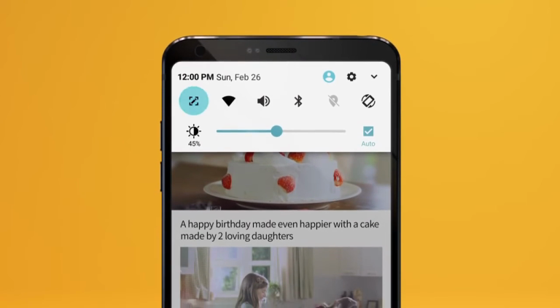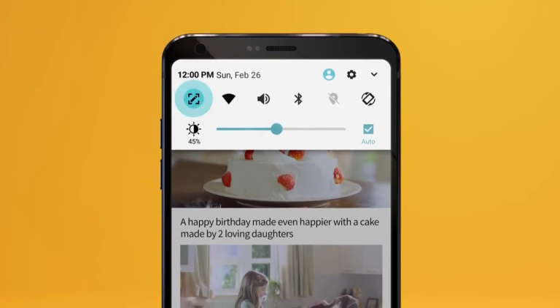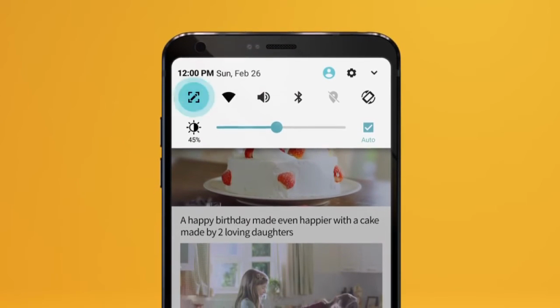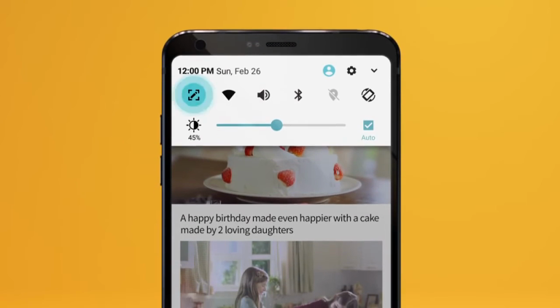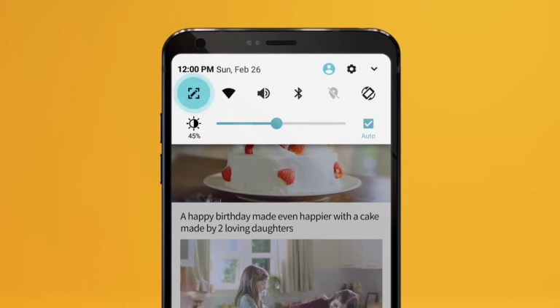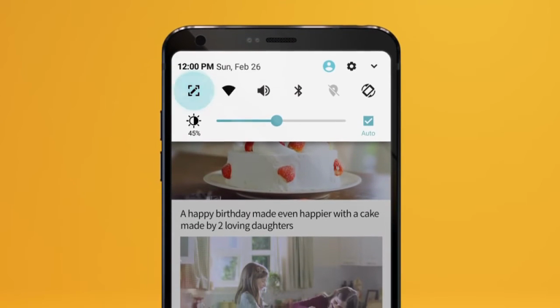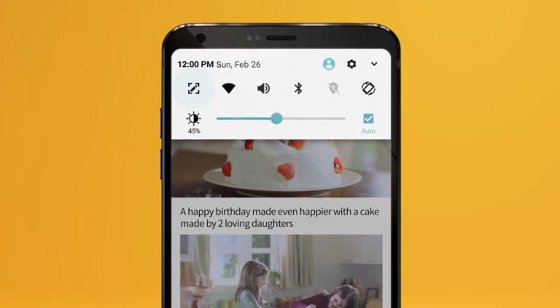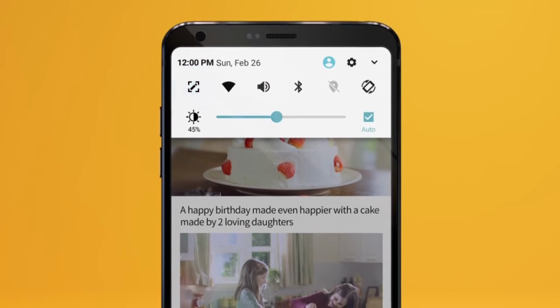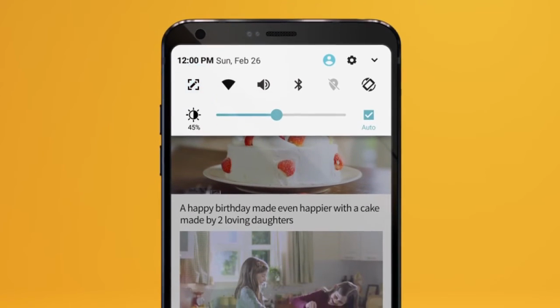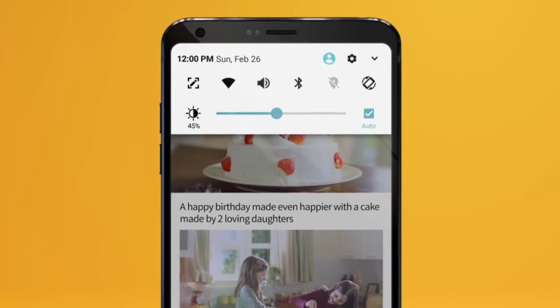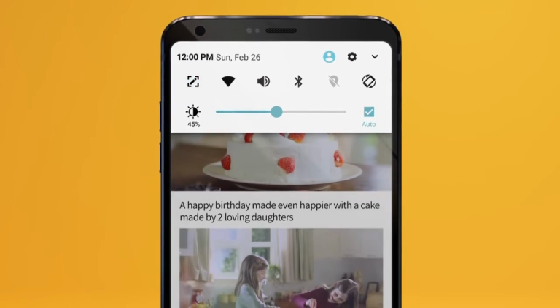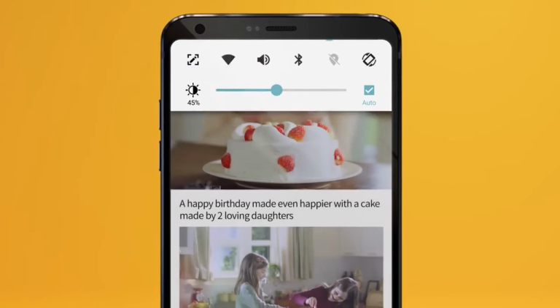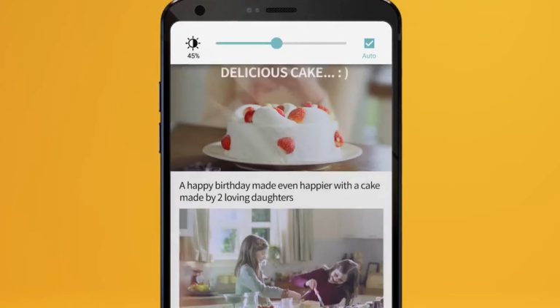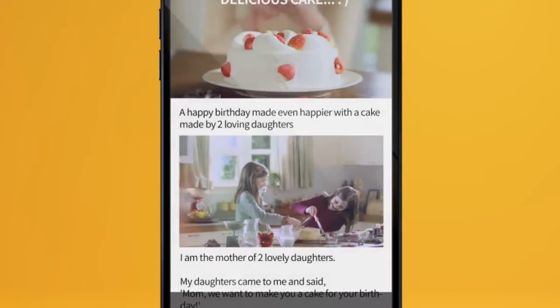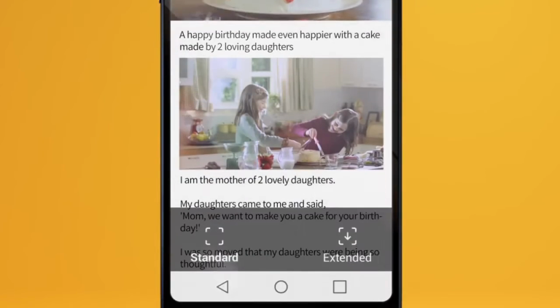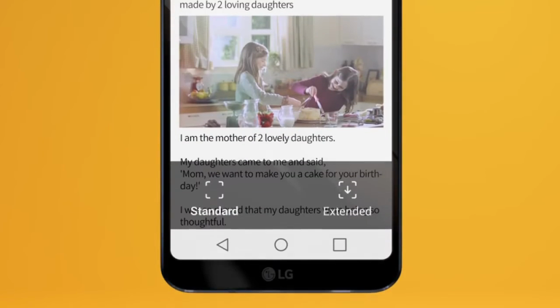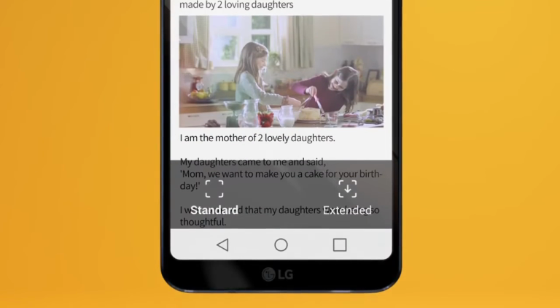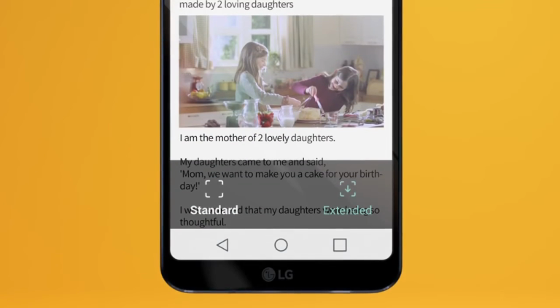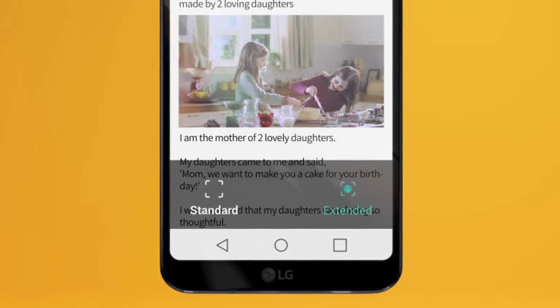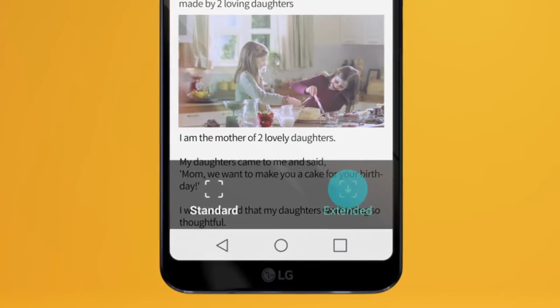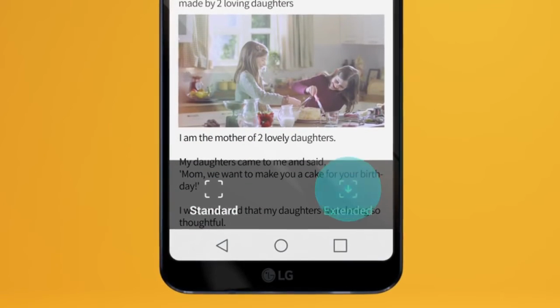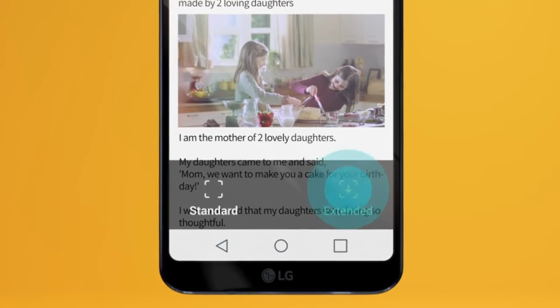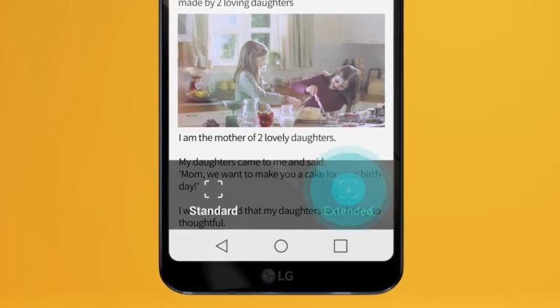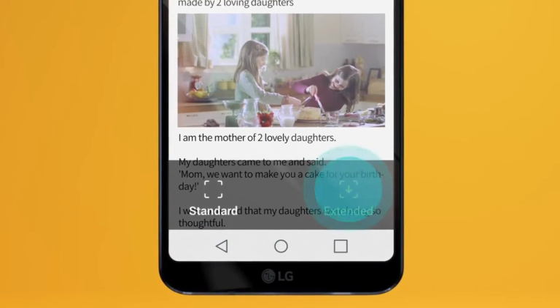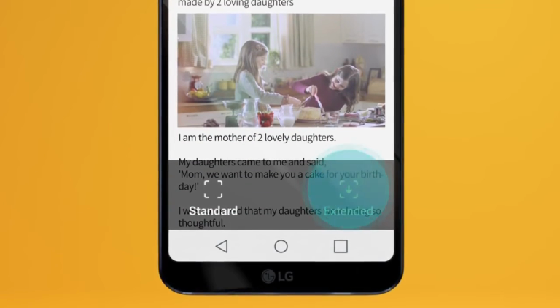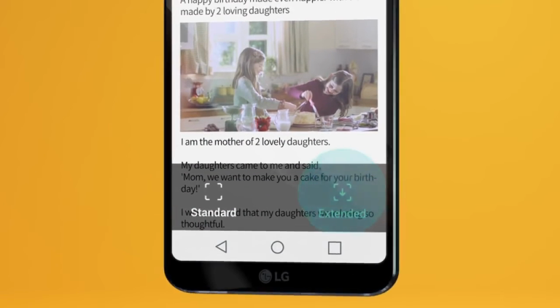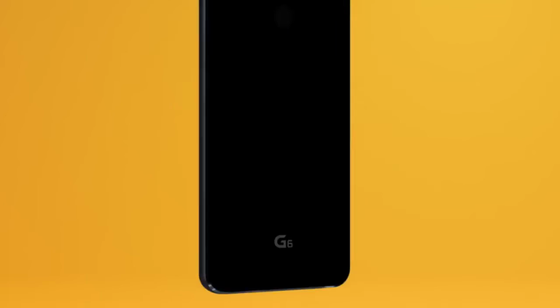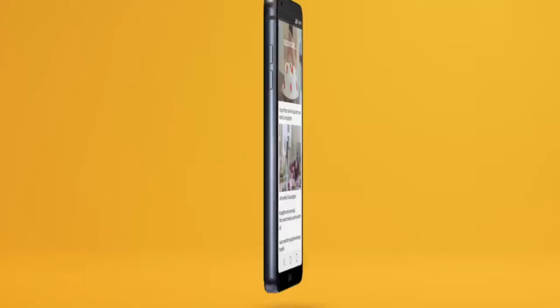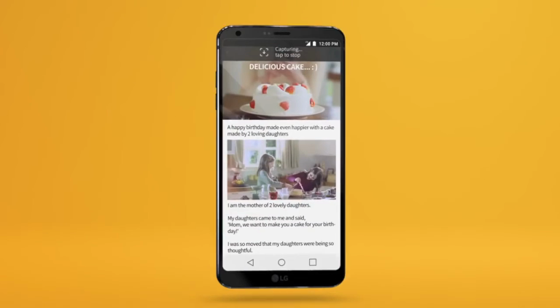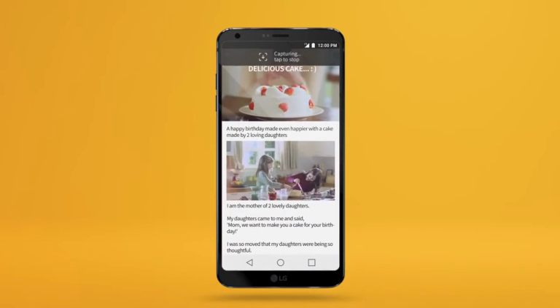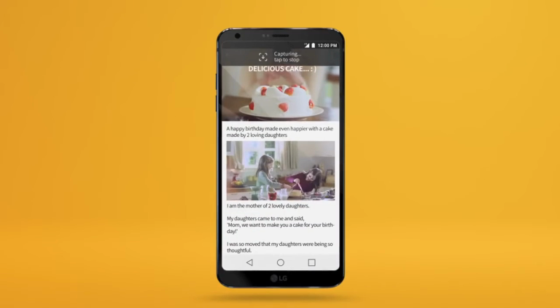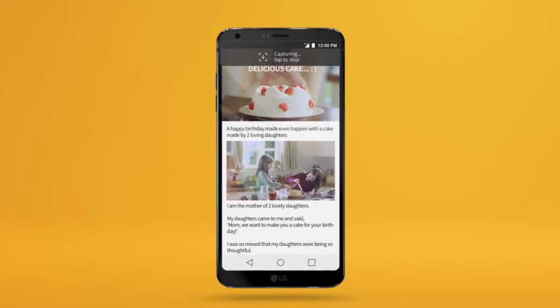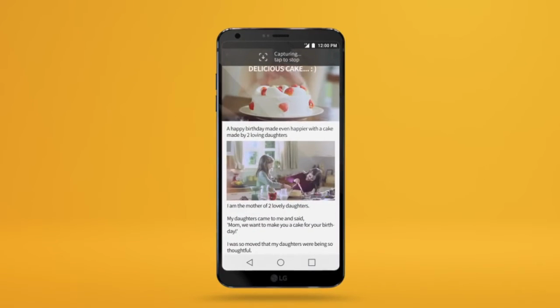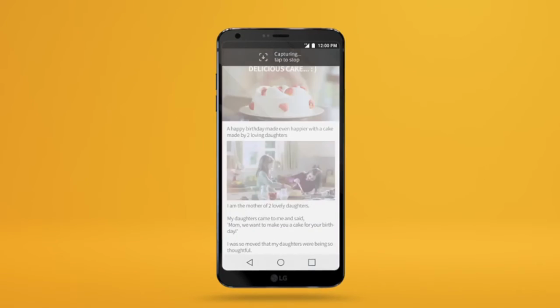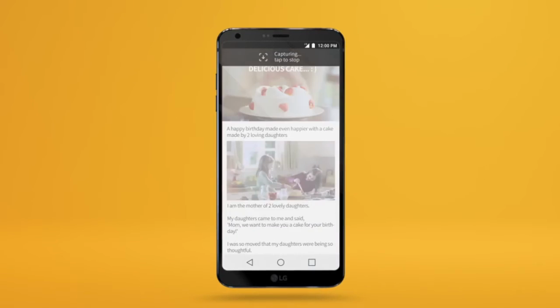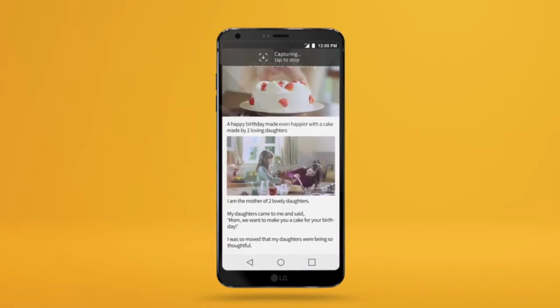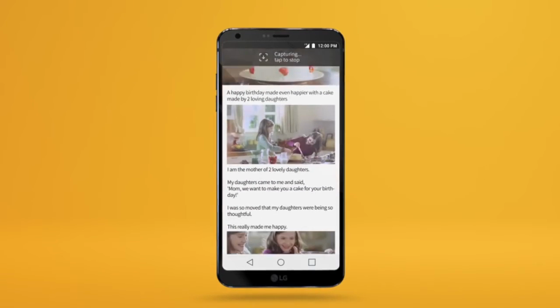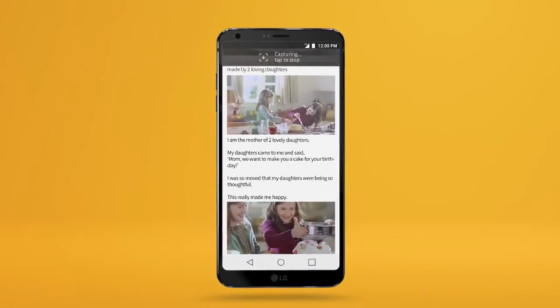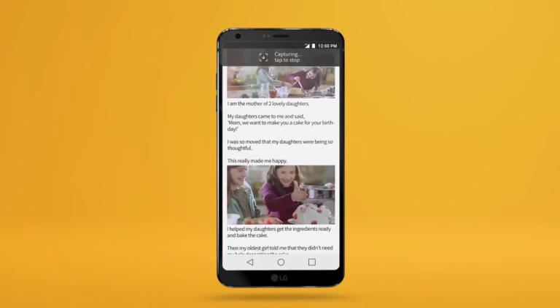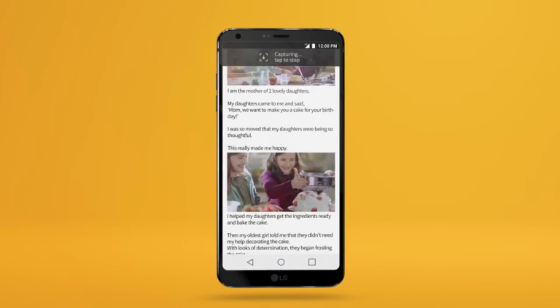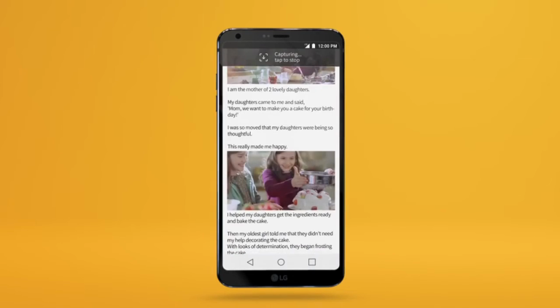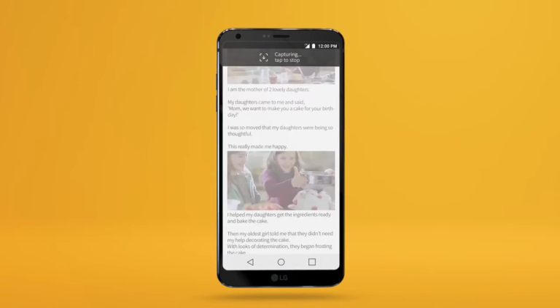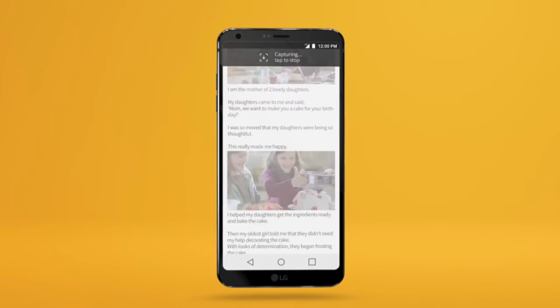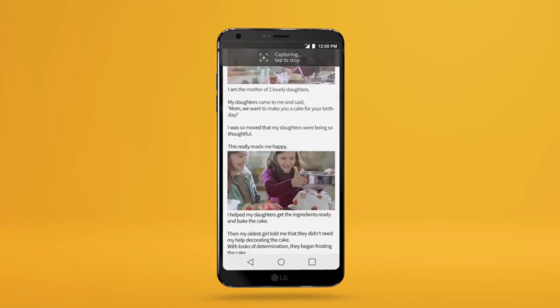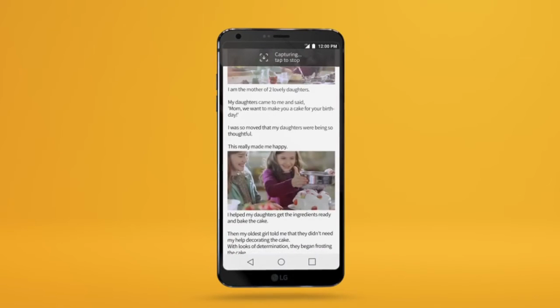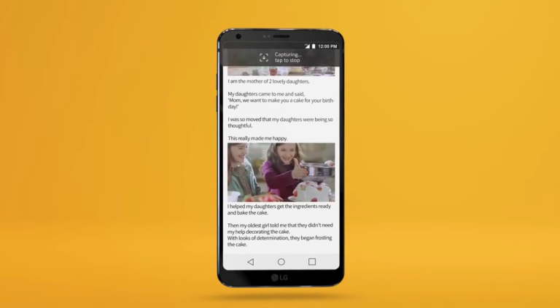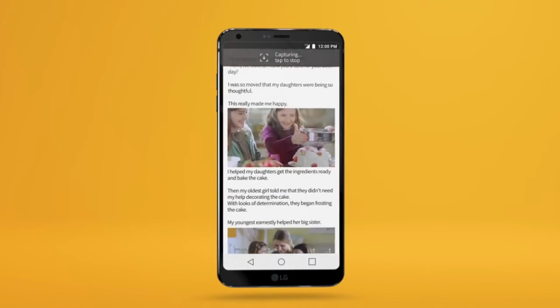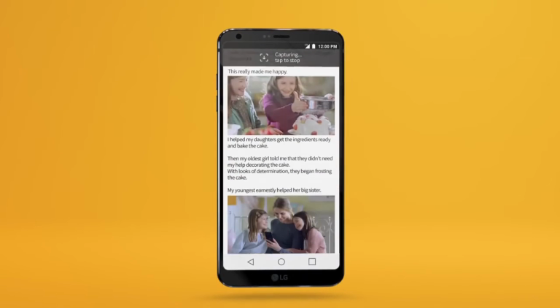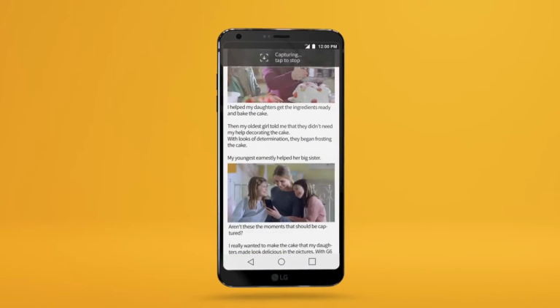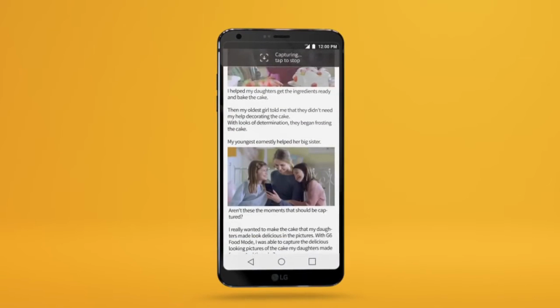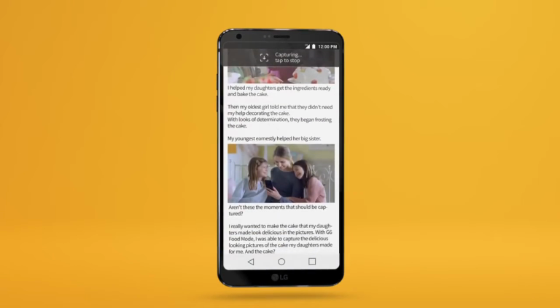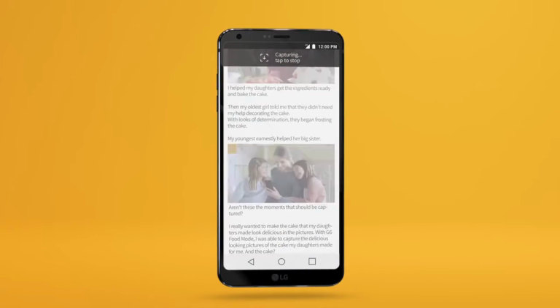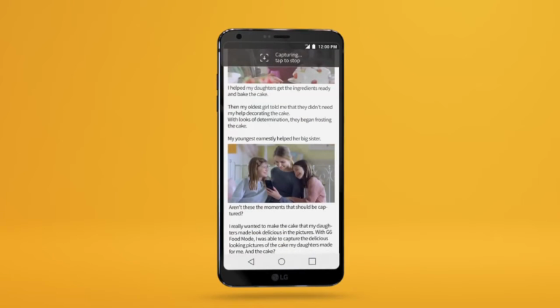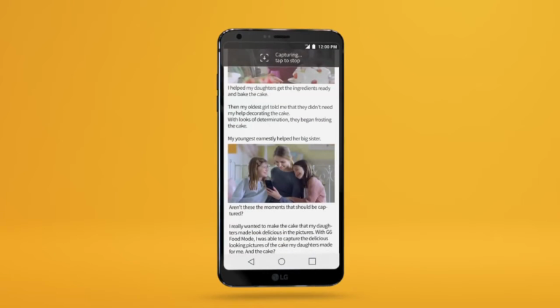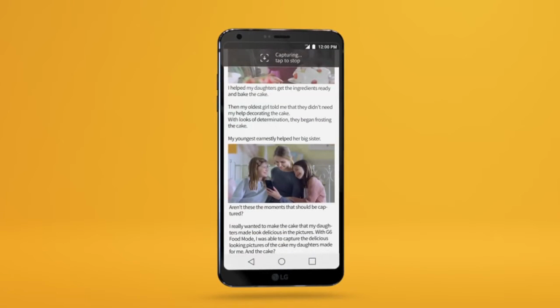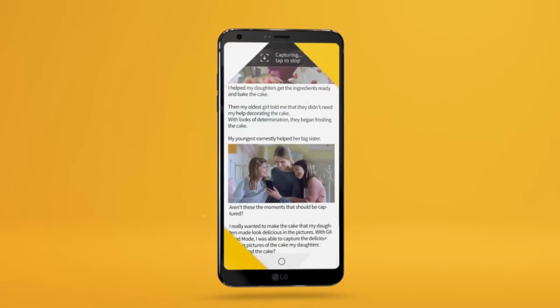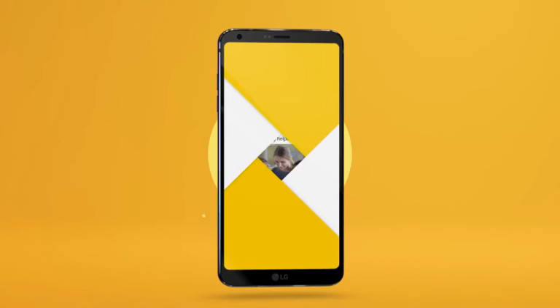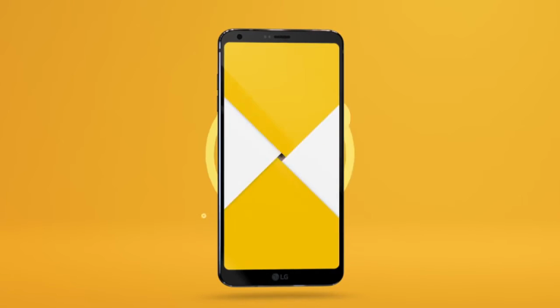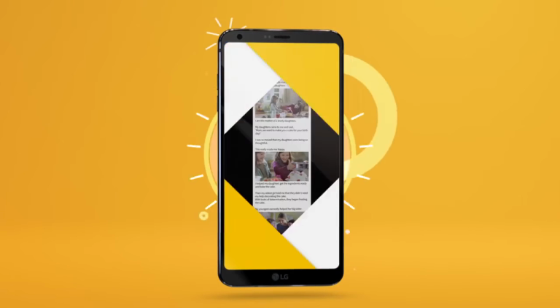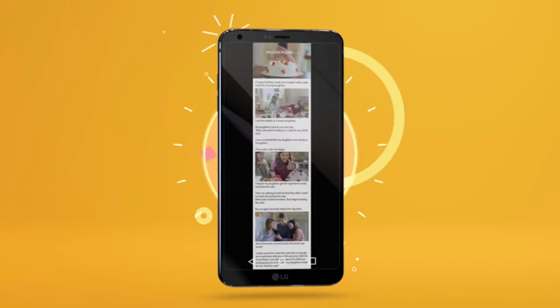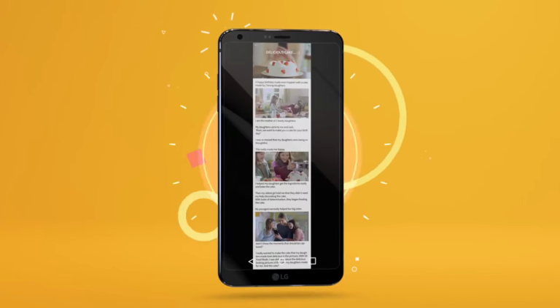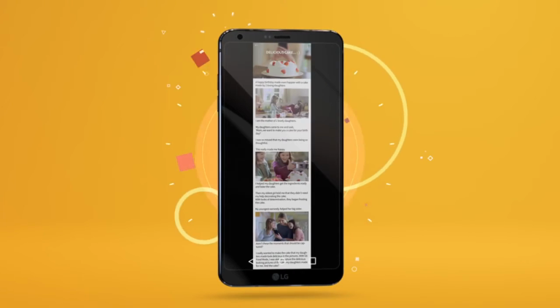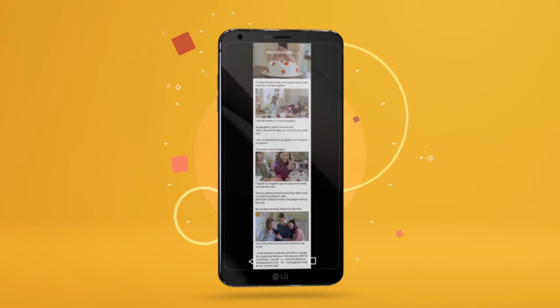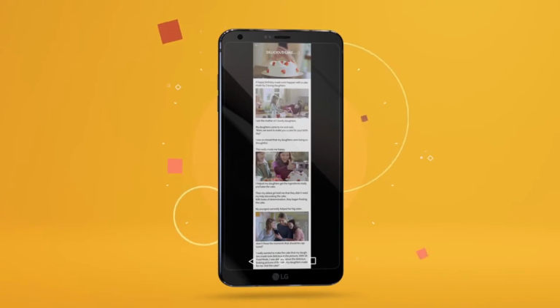Have you ever wanted to screen capture a long article? Capture the entire article all at once with extended capture.